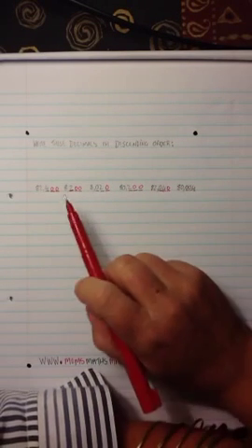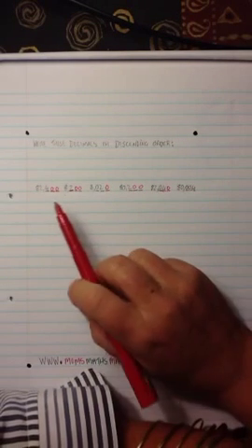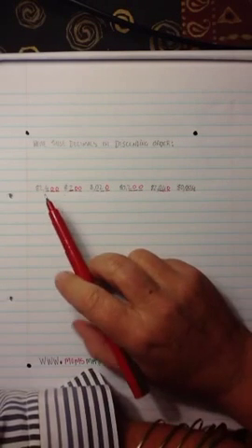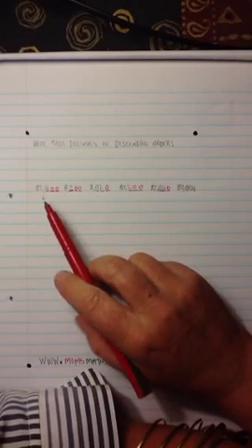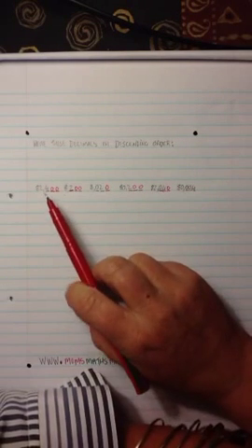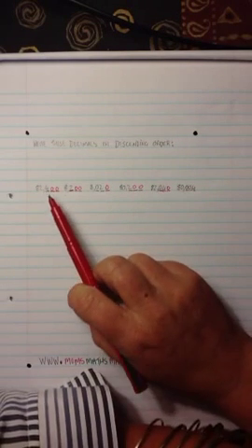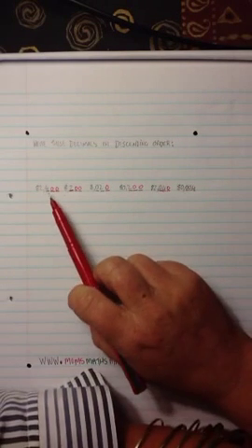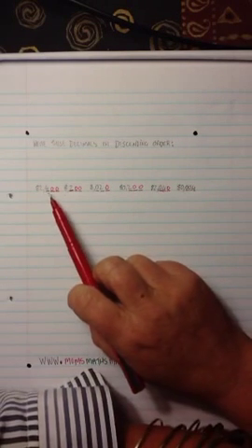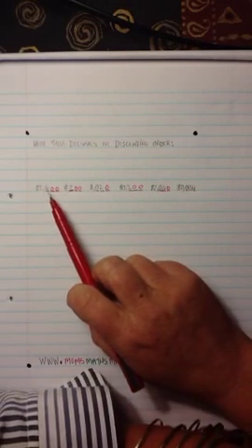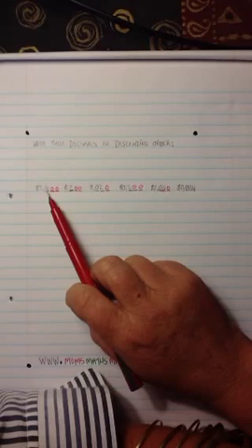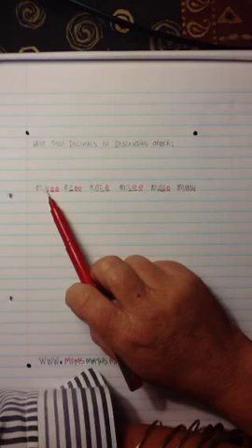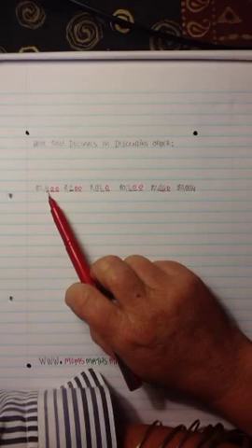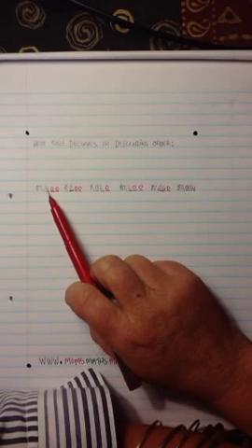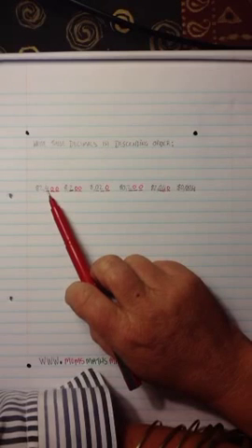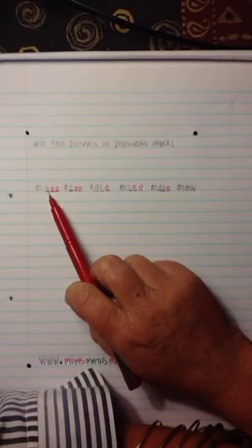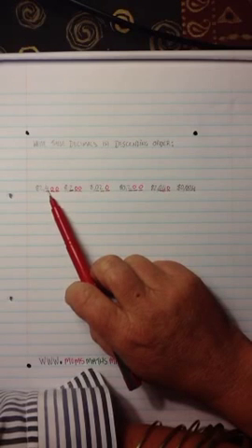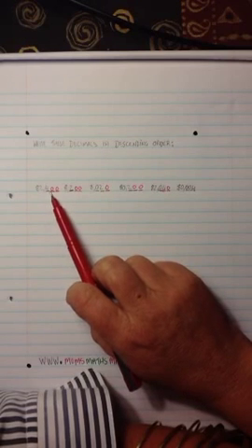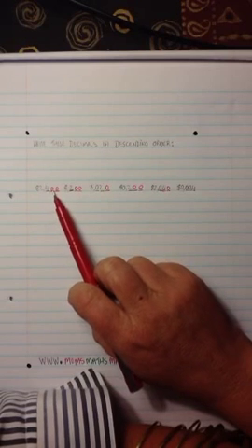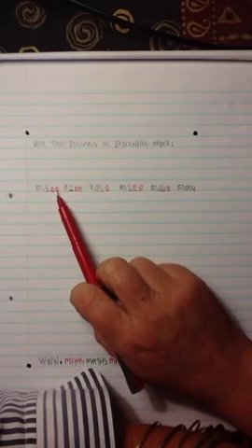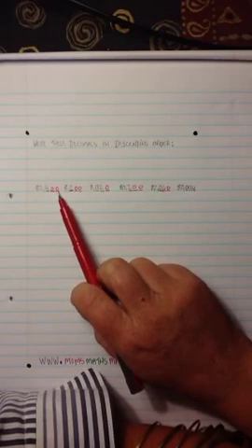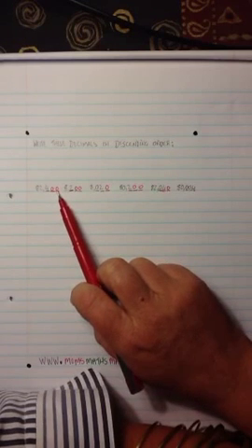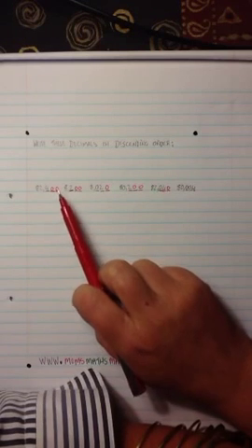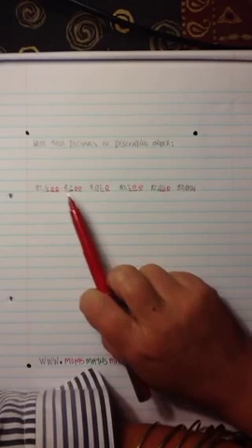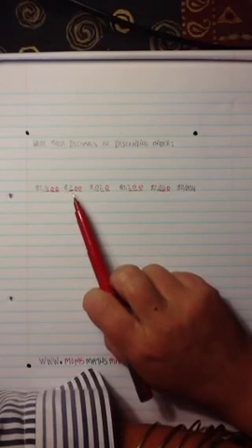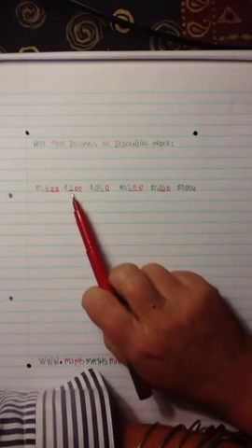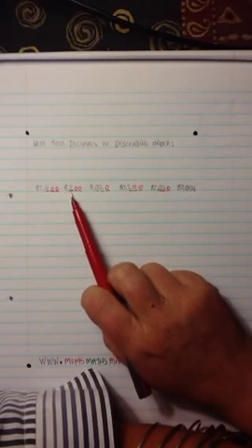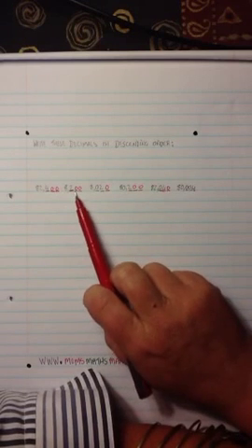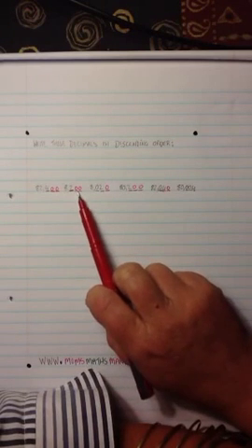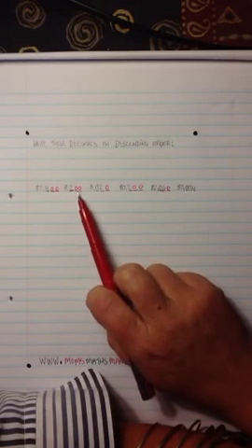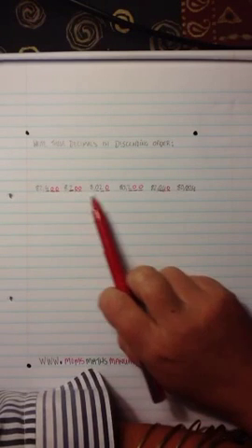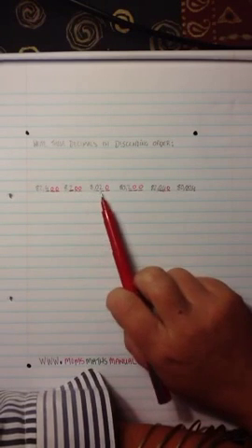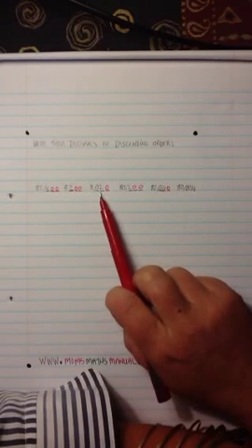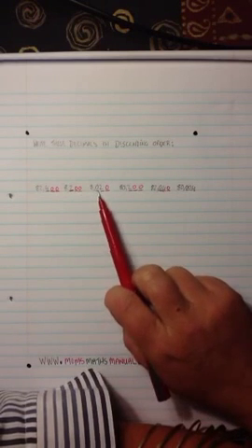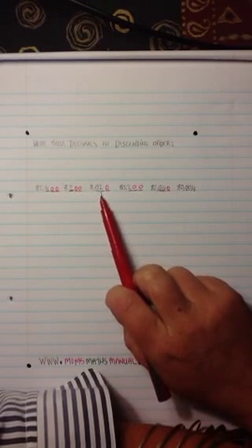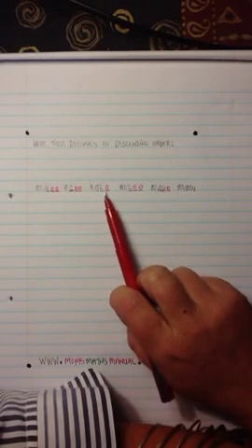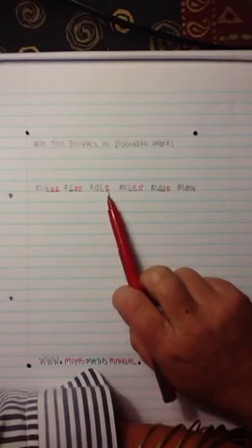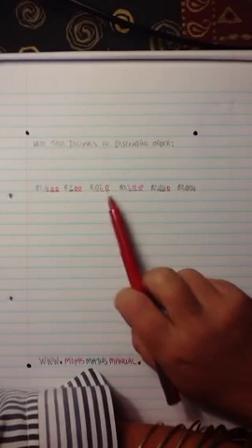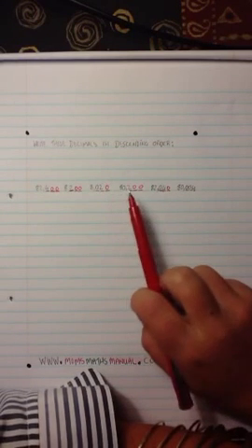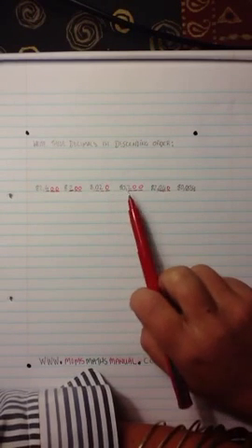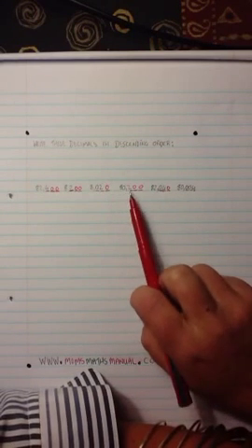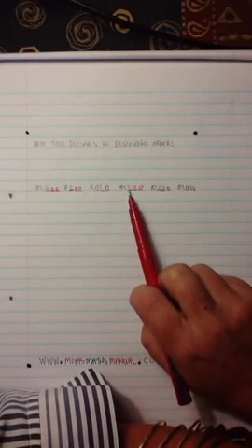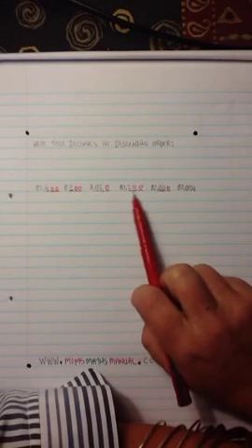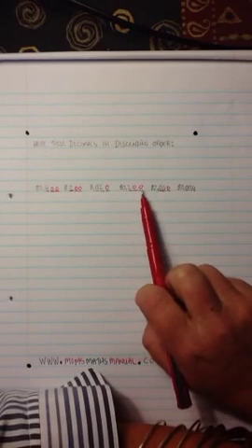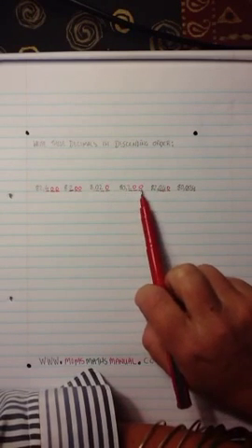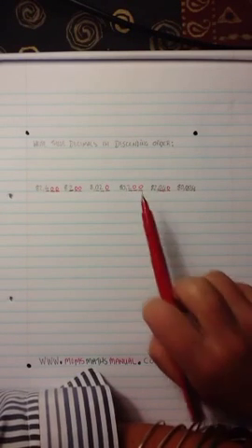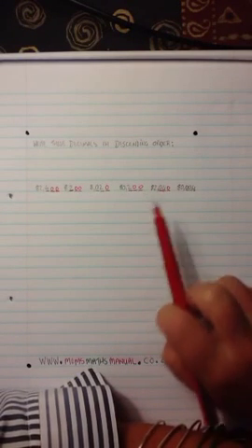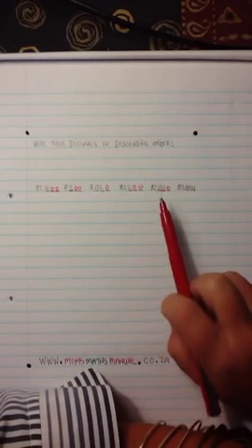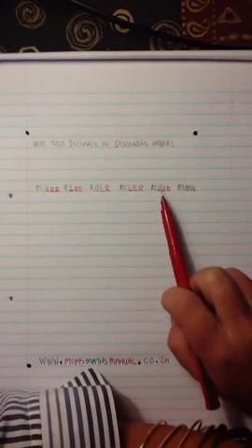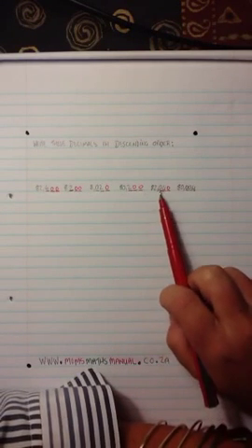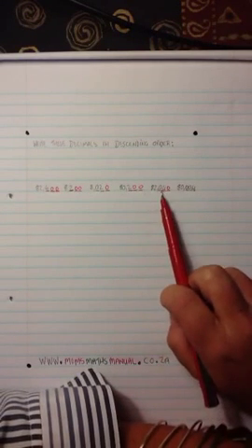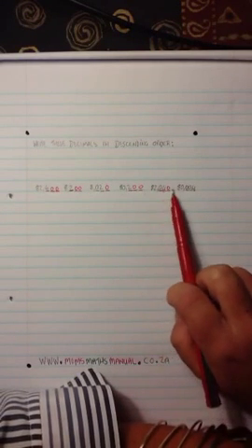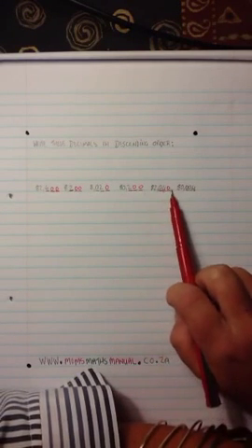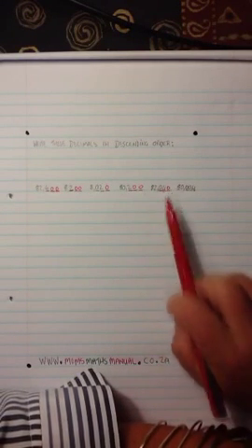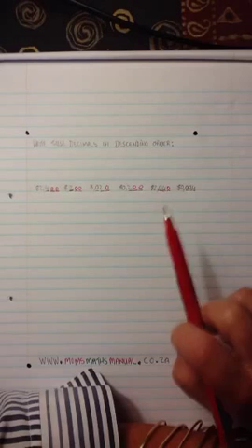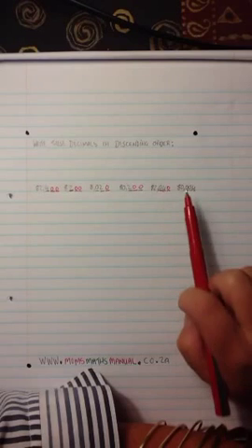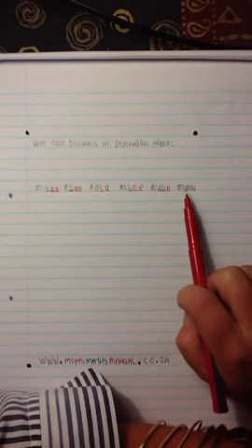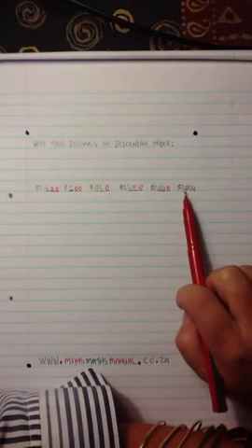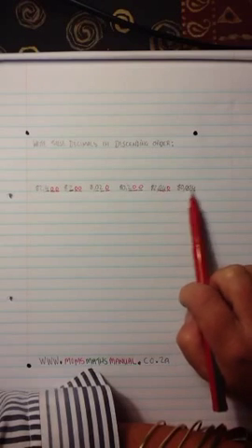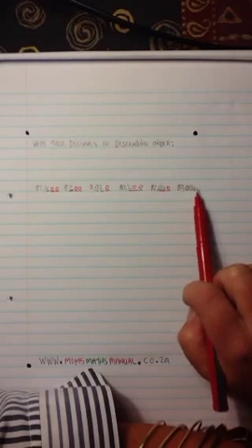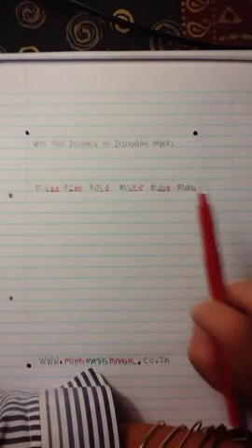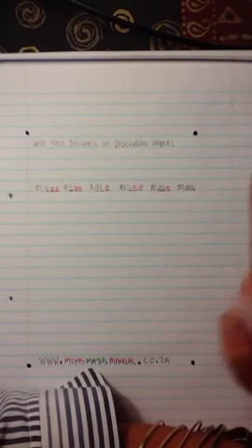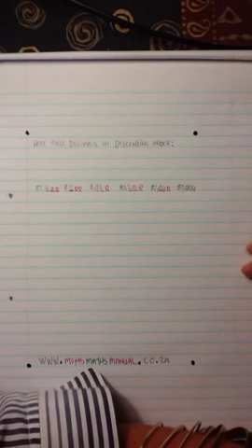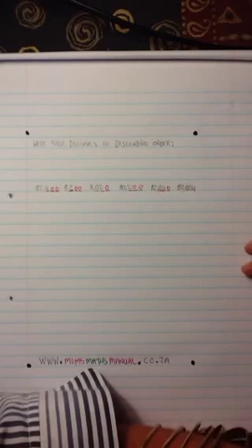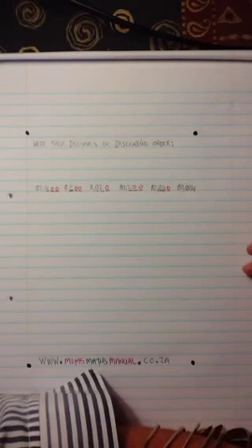Now if you look at all these numbers, I've got three digits, three digits, three digits, three digits, three digits, and three digits.